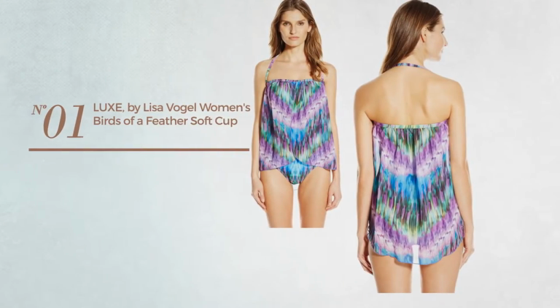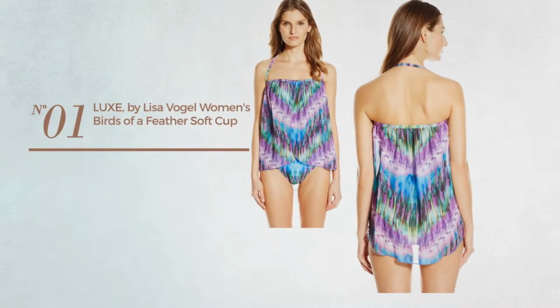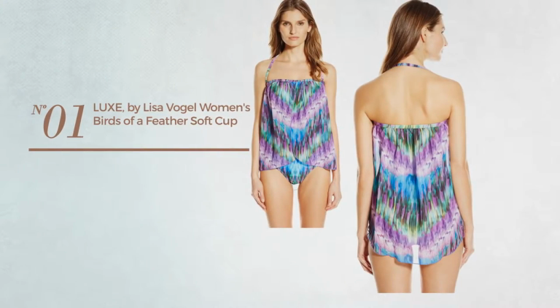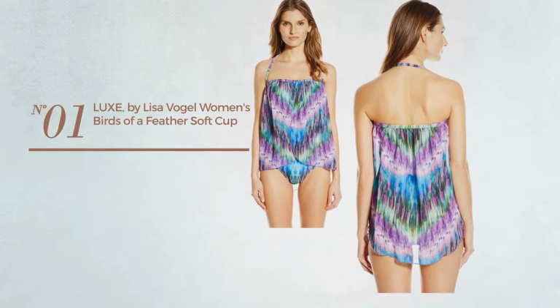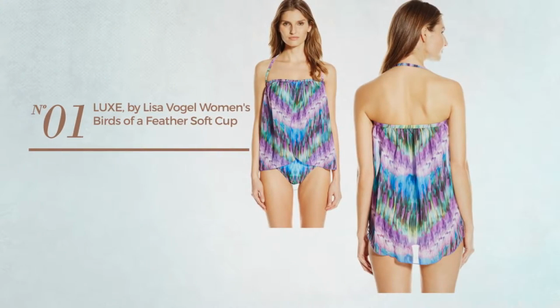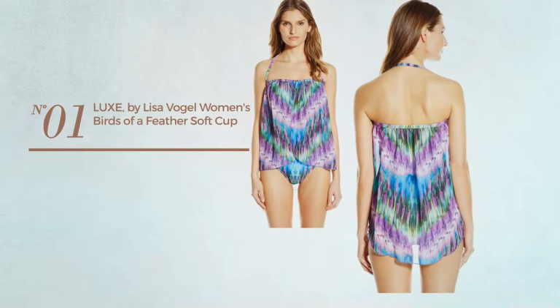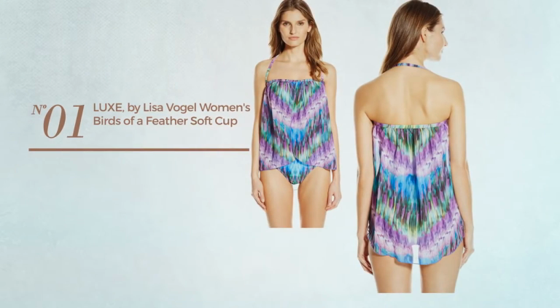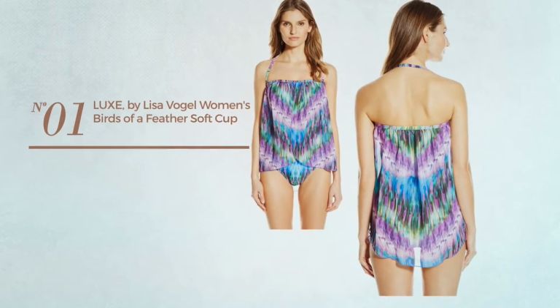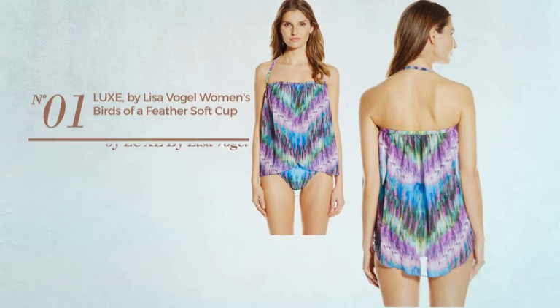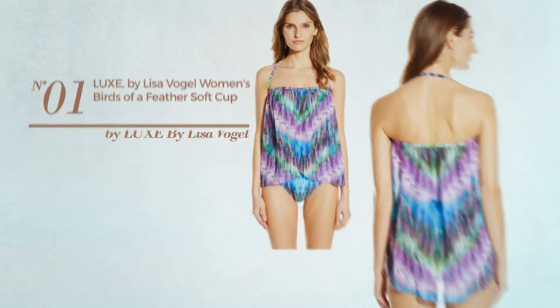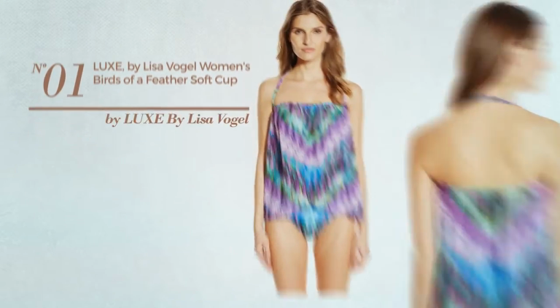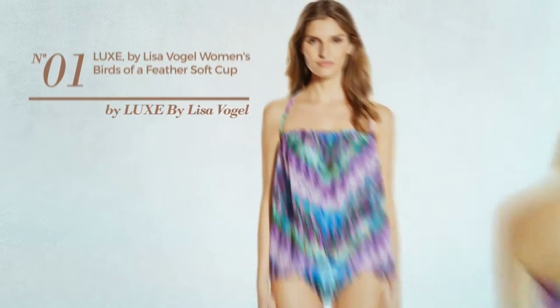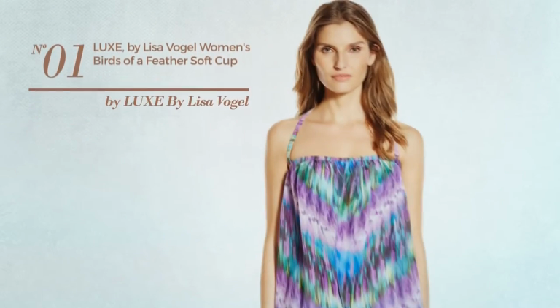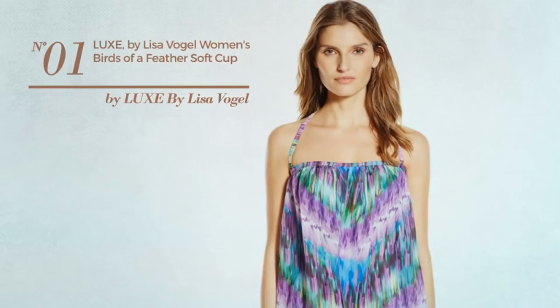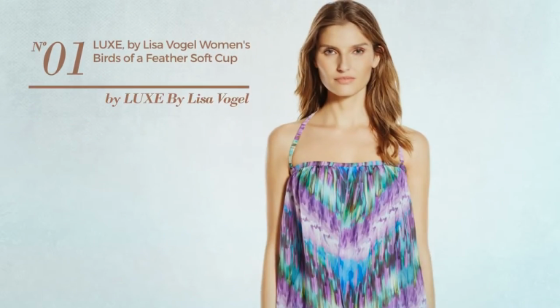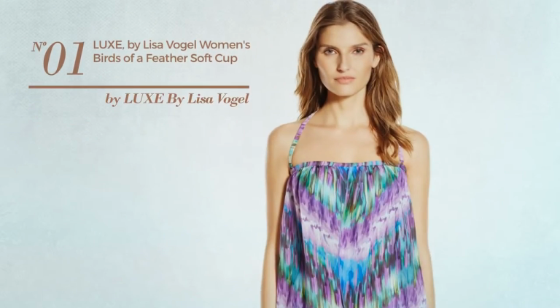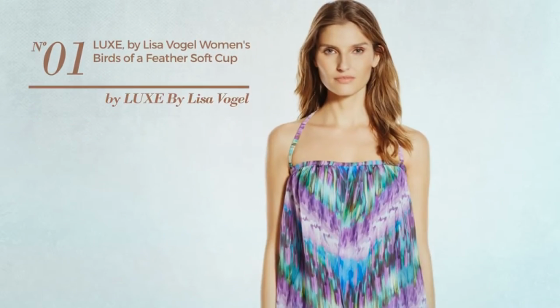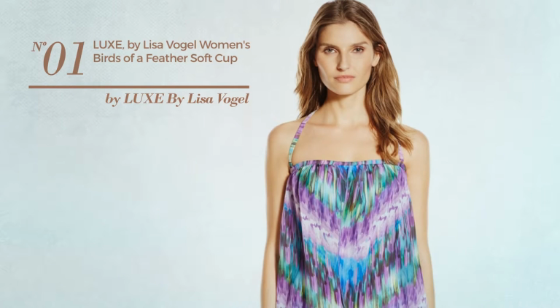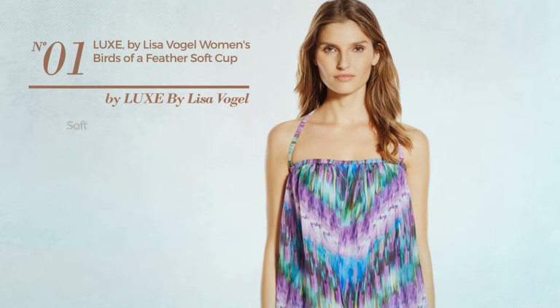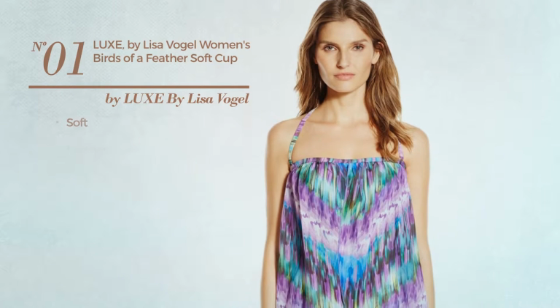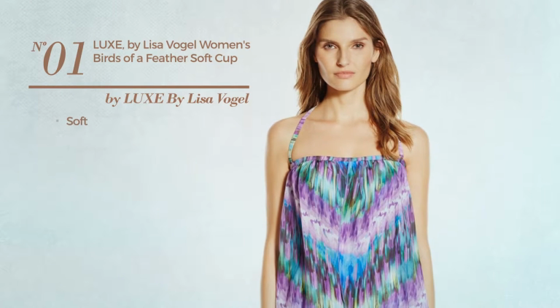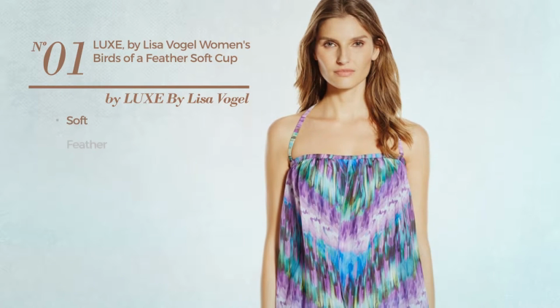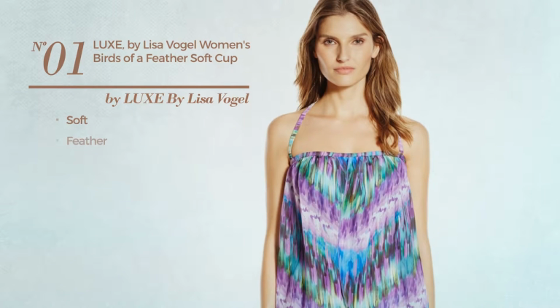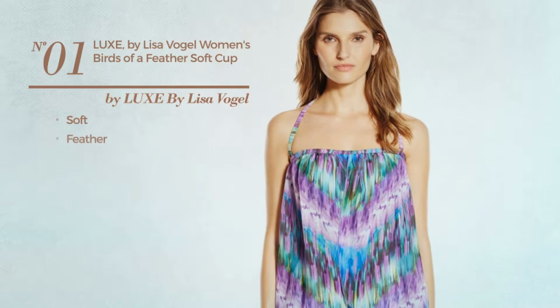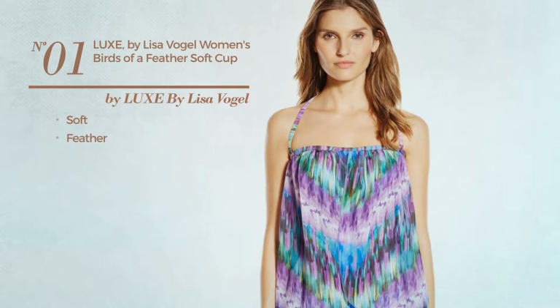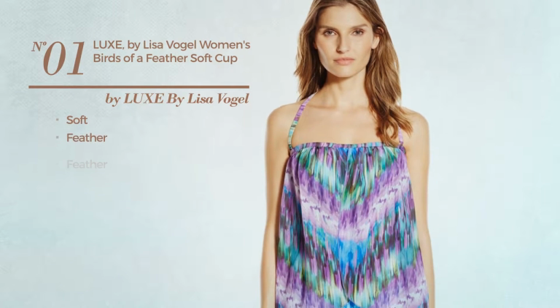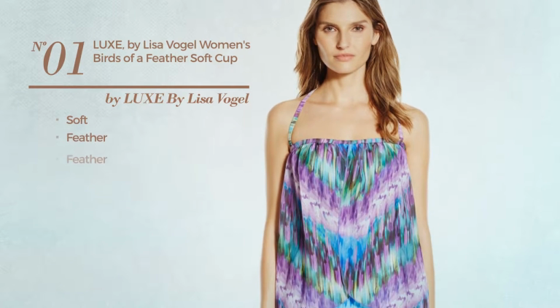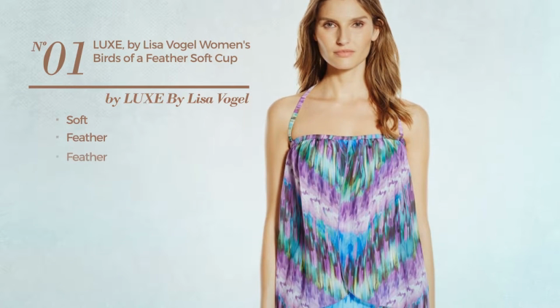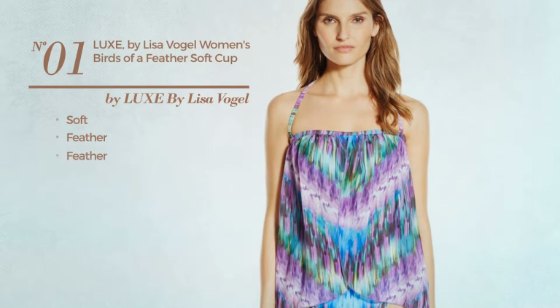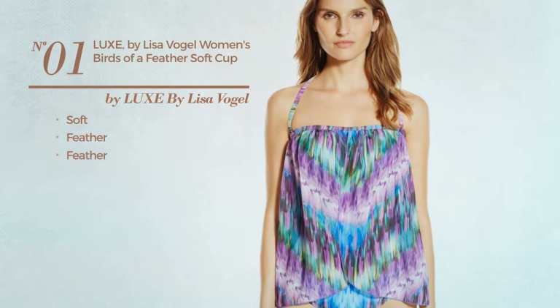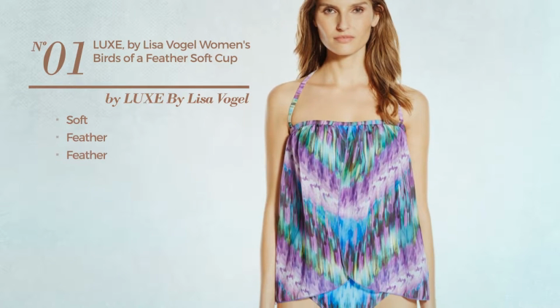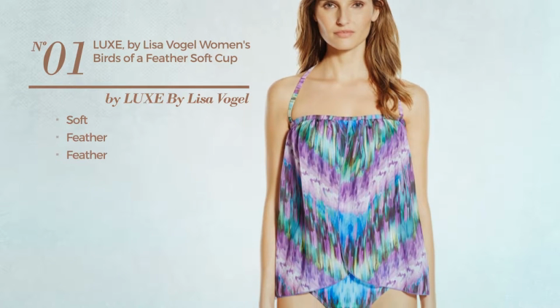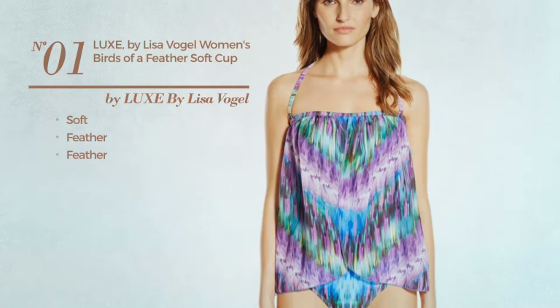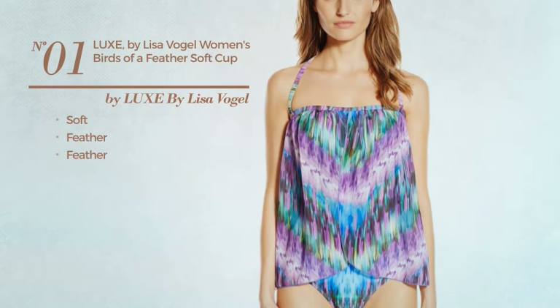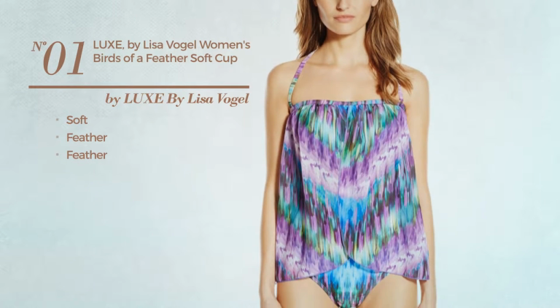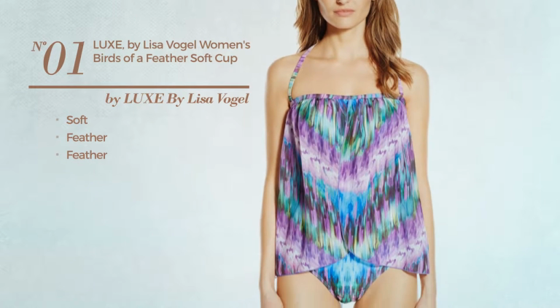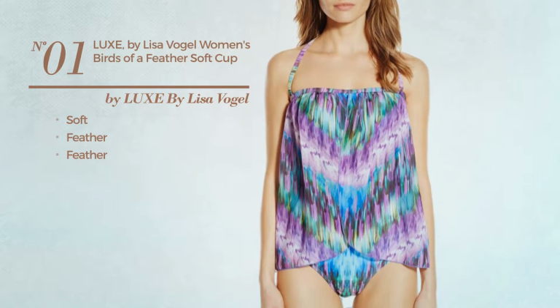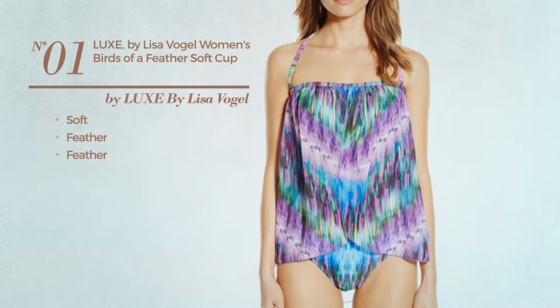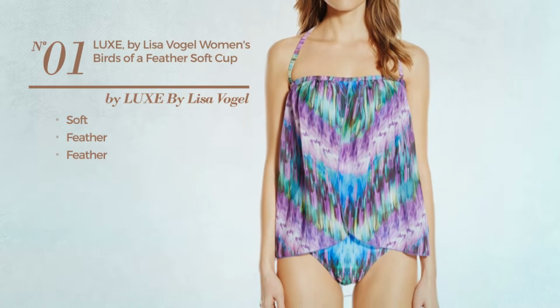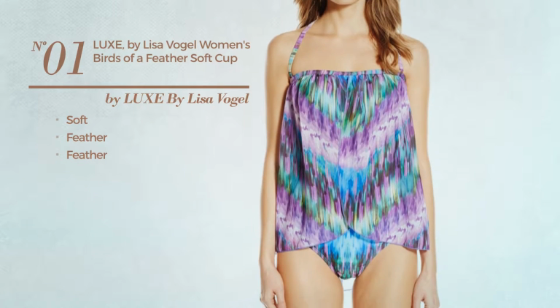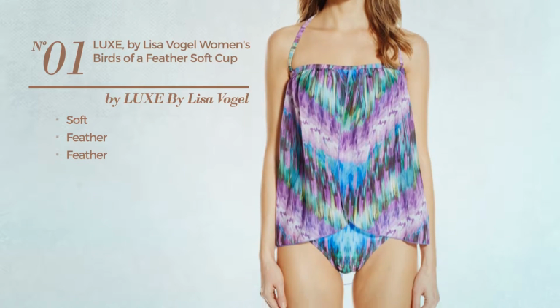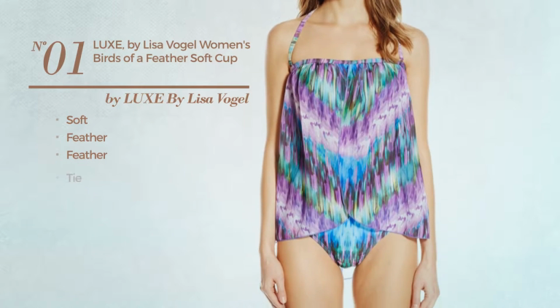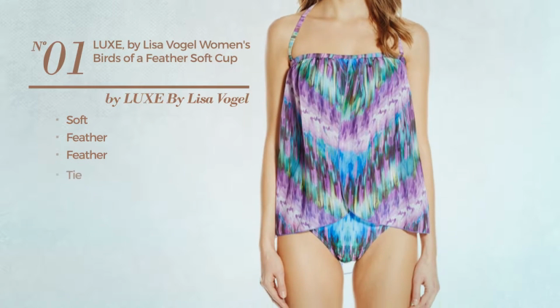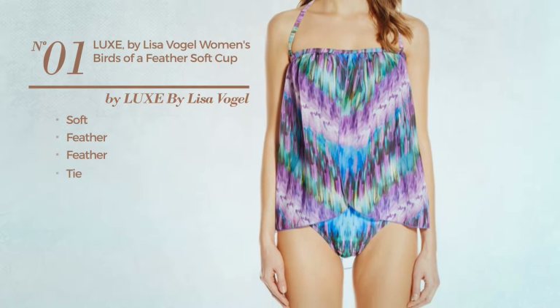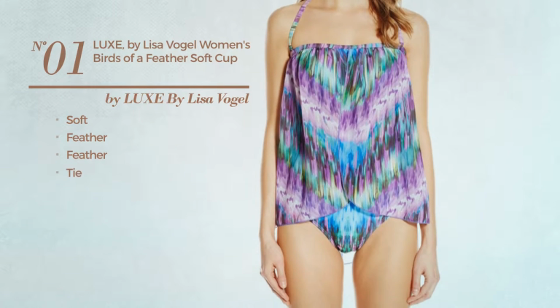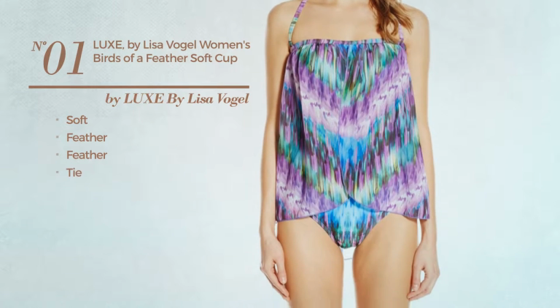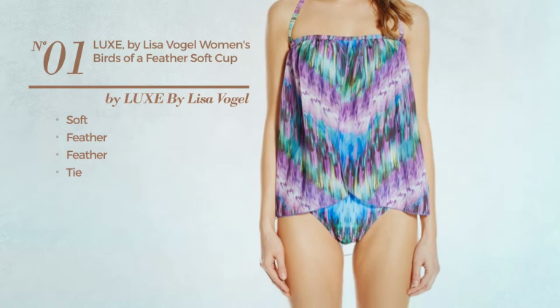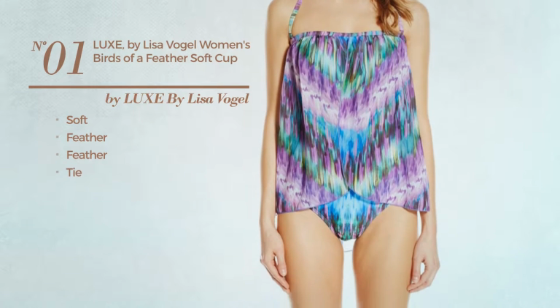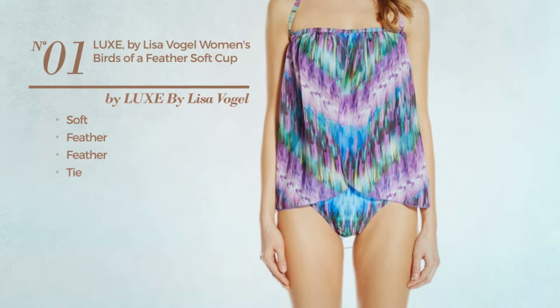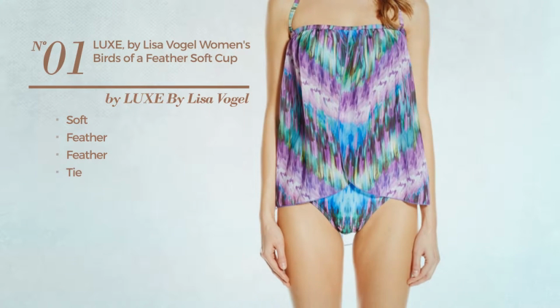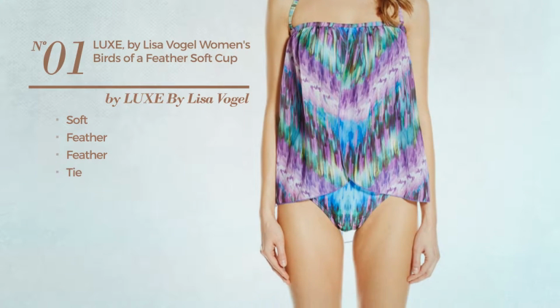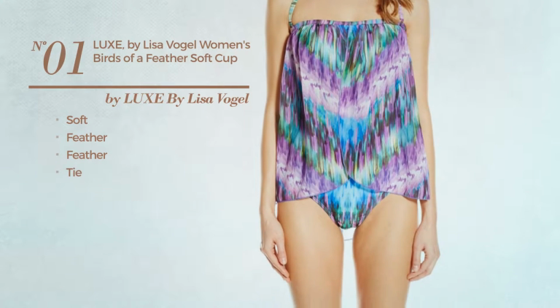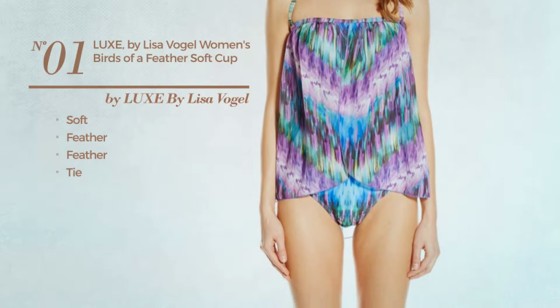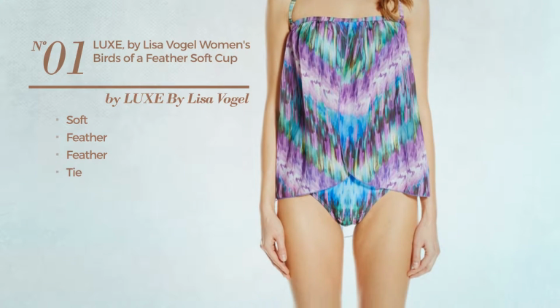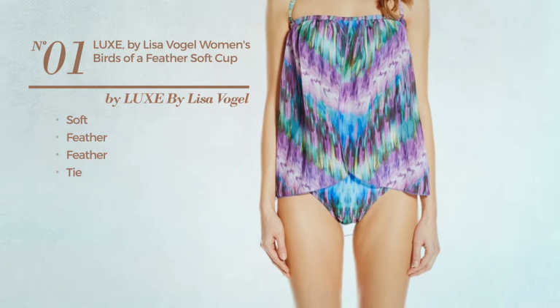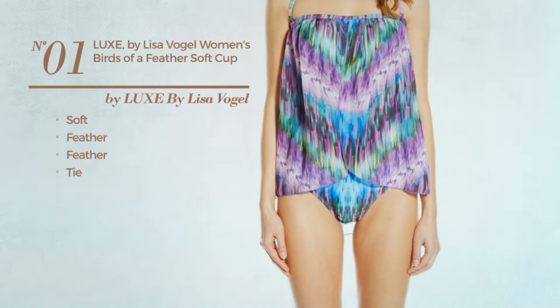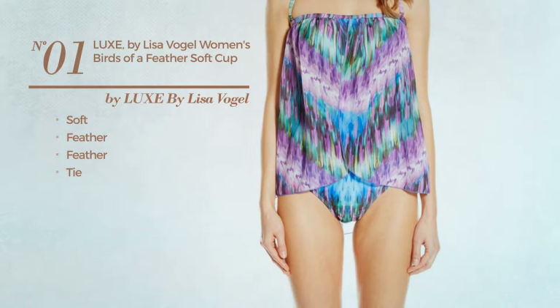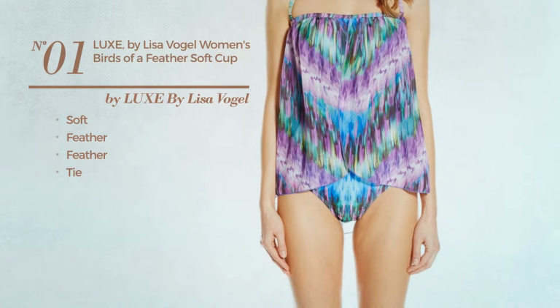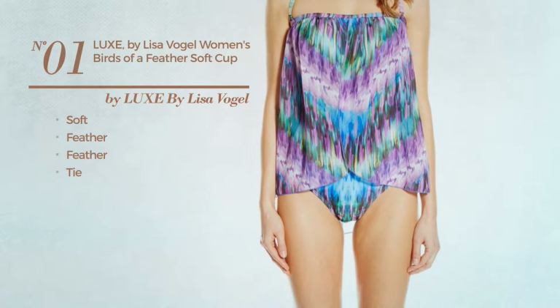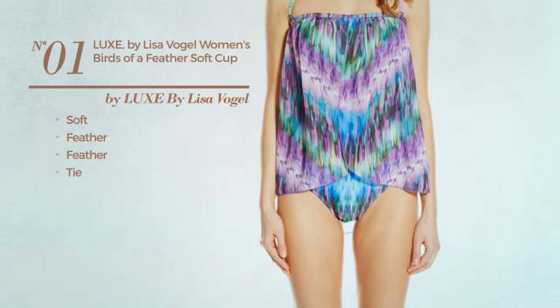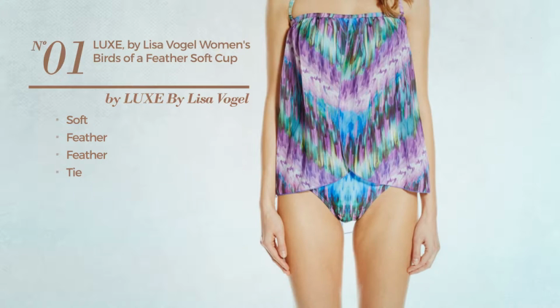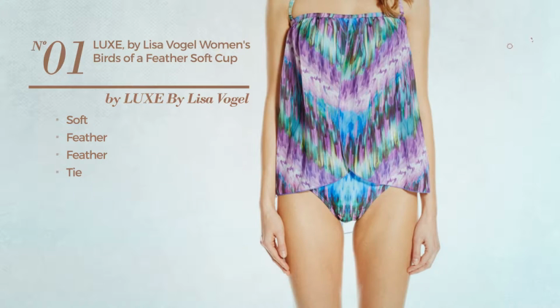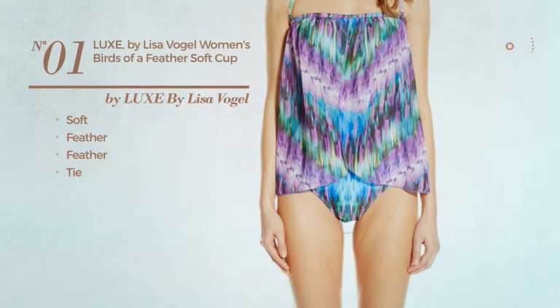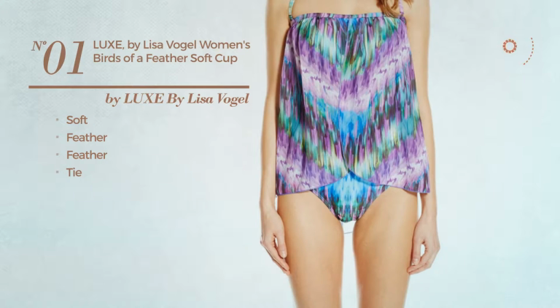Number 1. Crafted from soft feather, decorated with feather, with a tie. Available exclusively in this color.